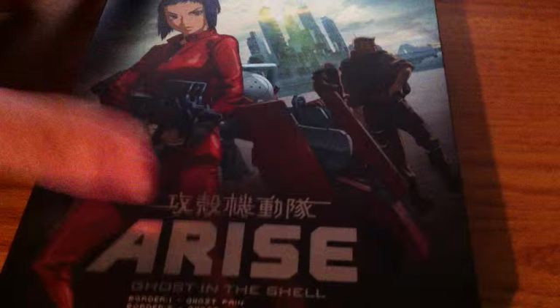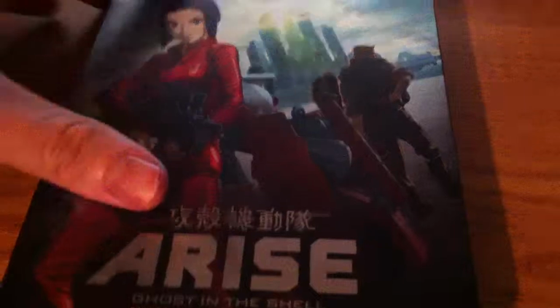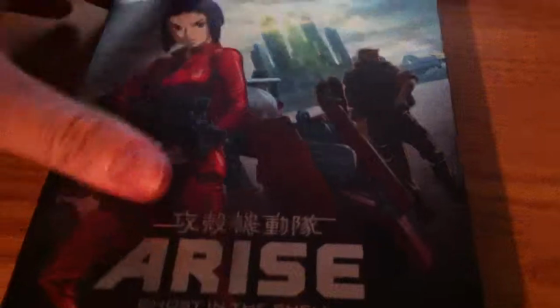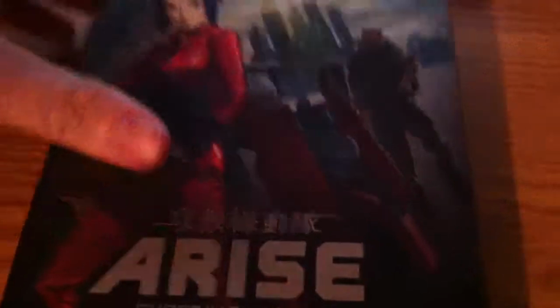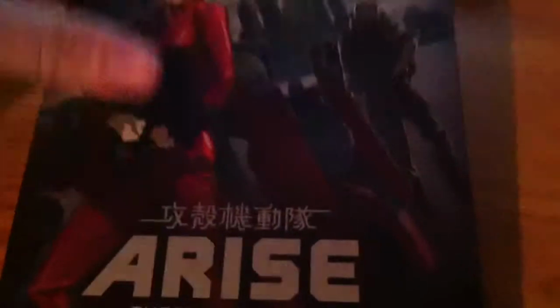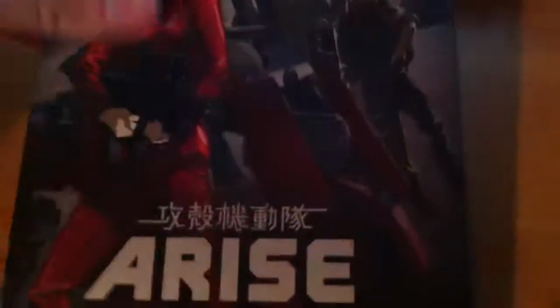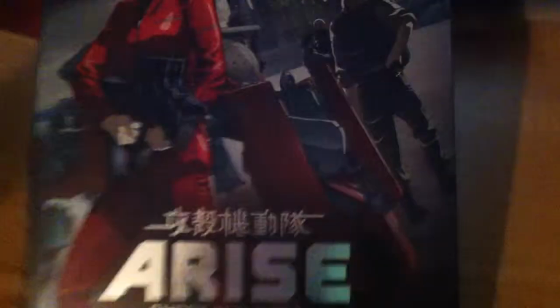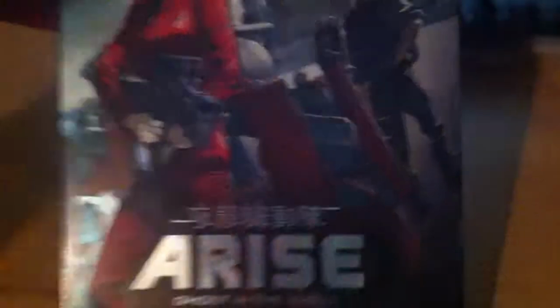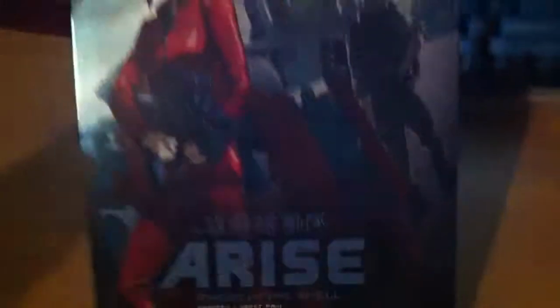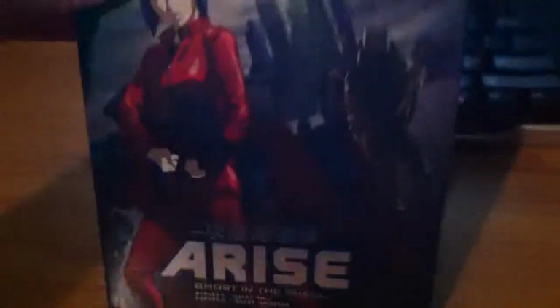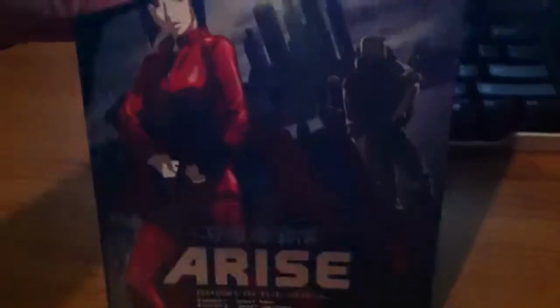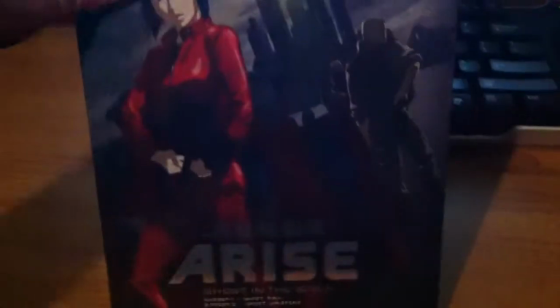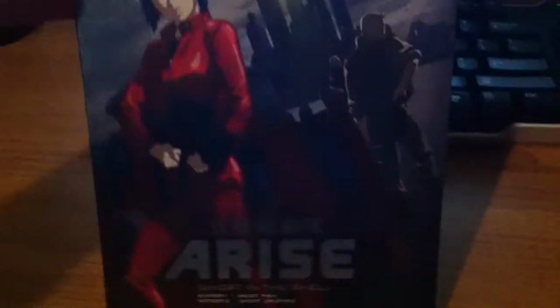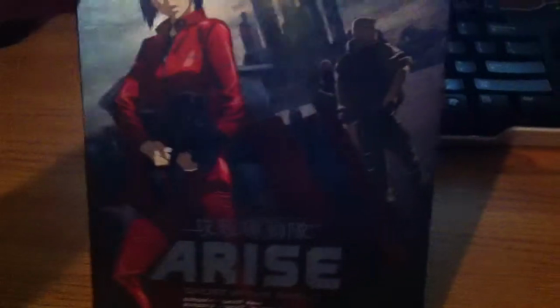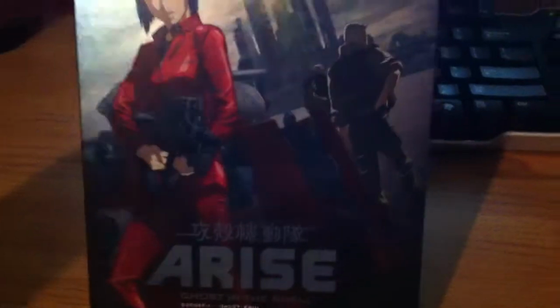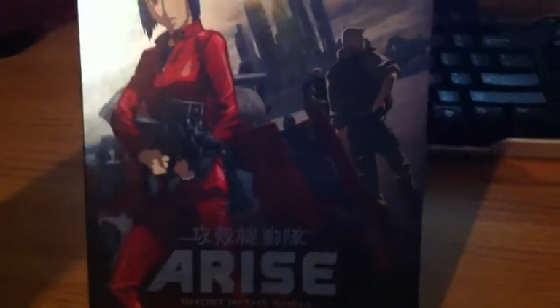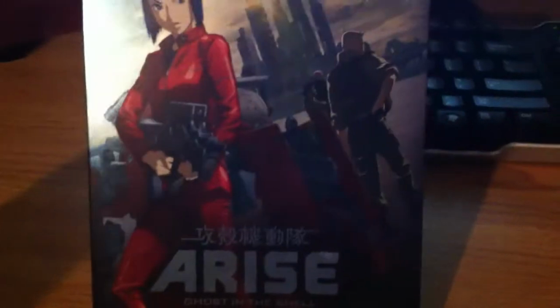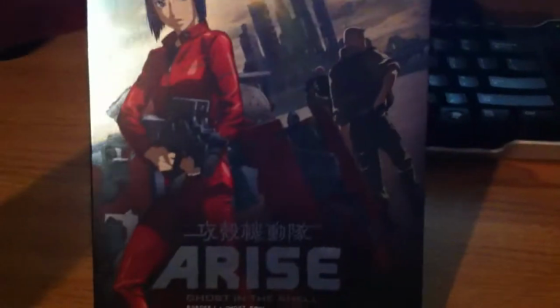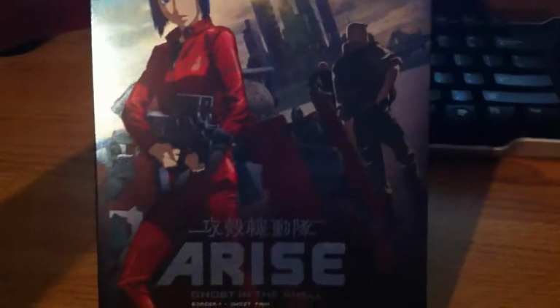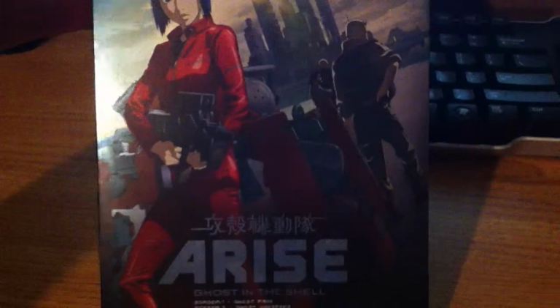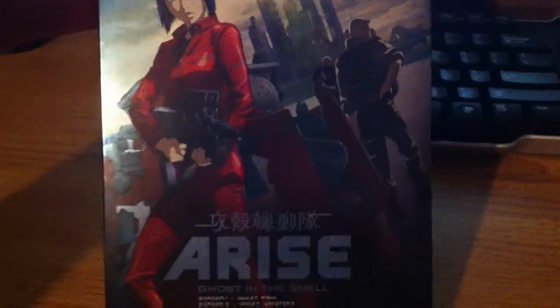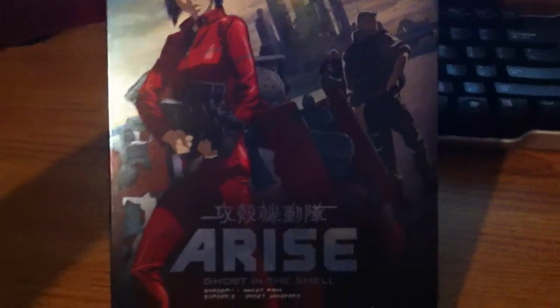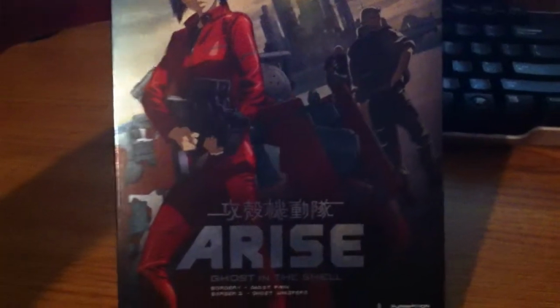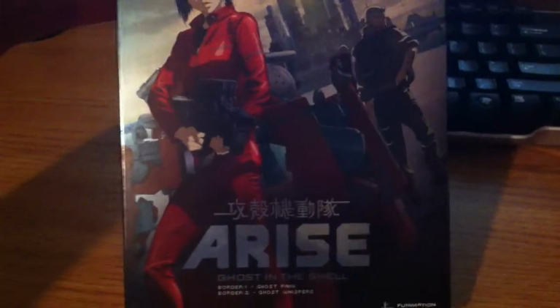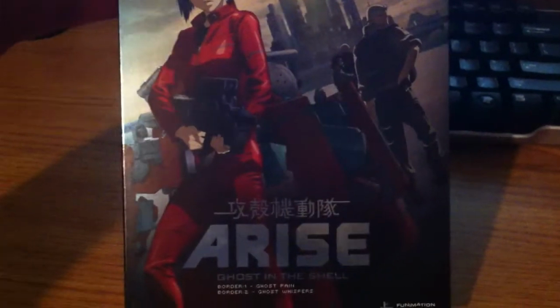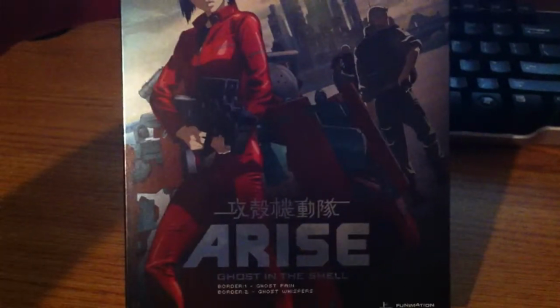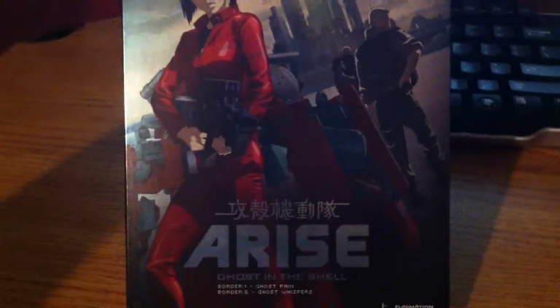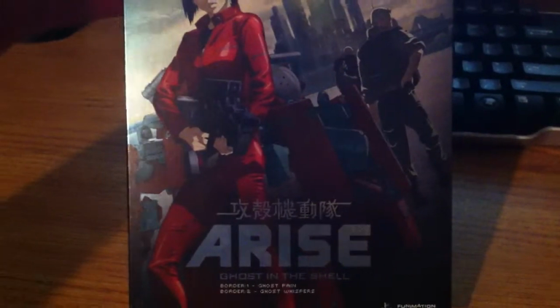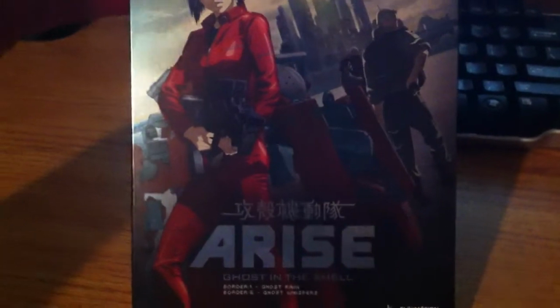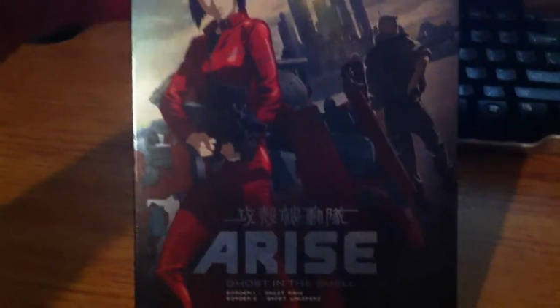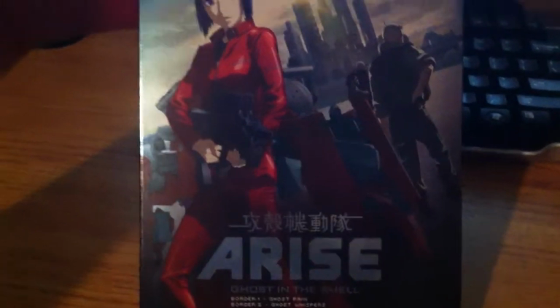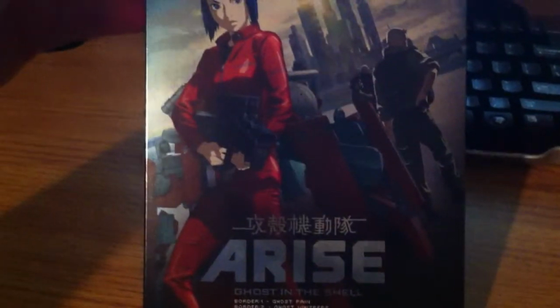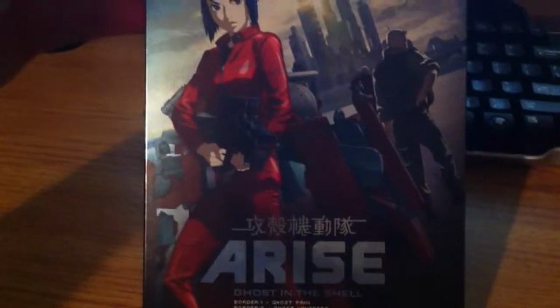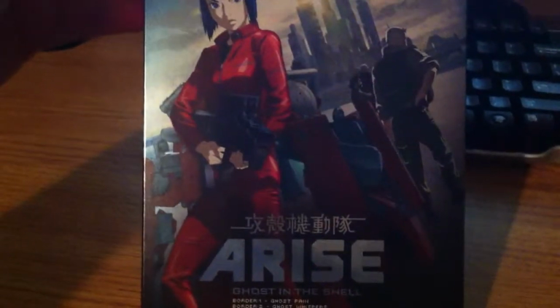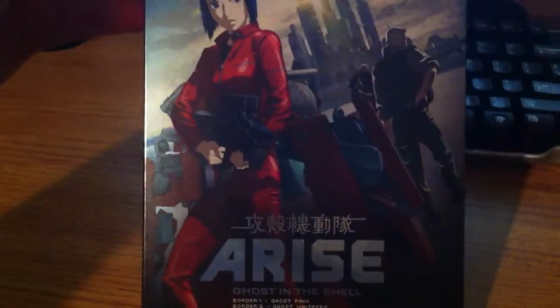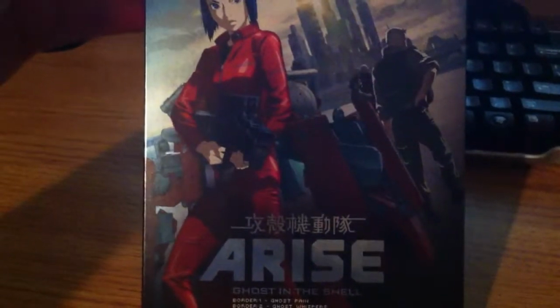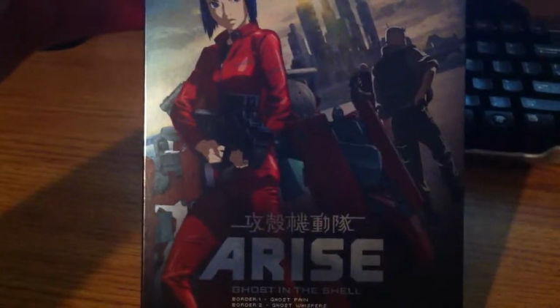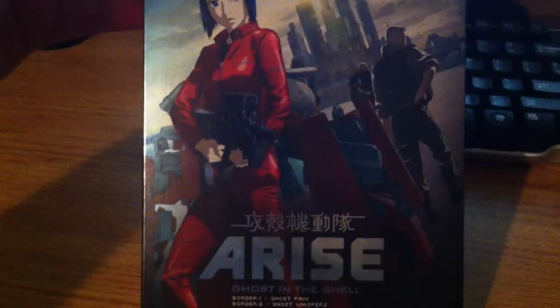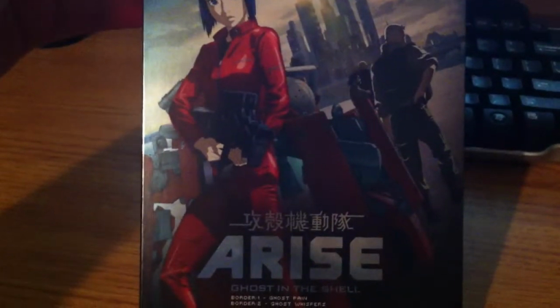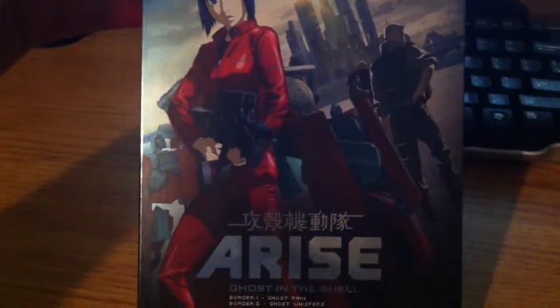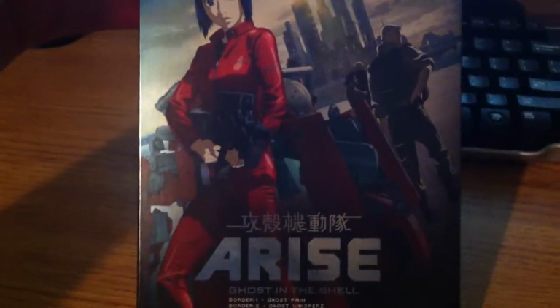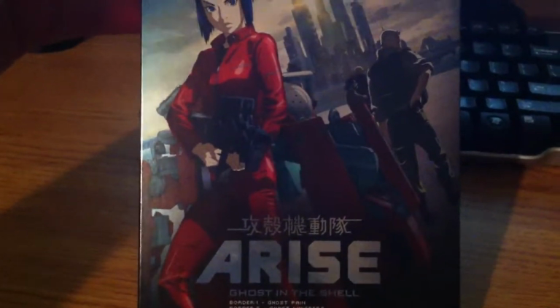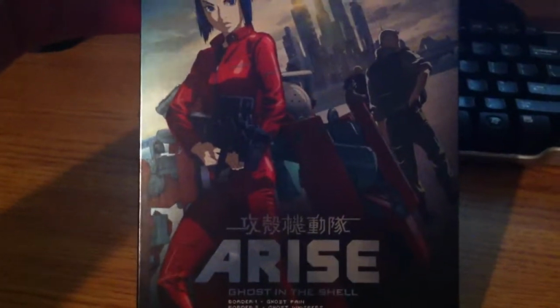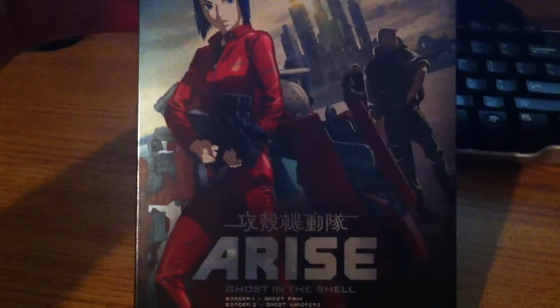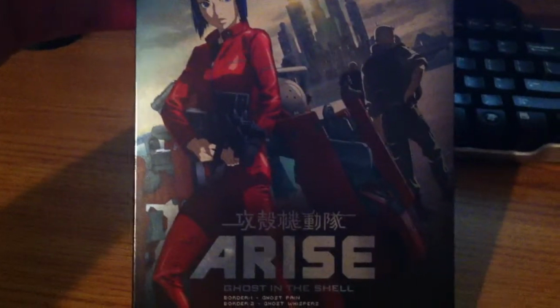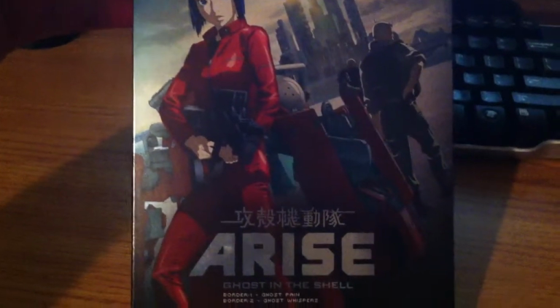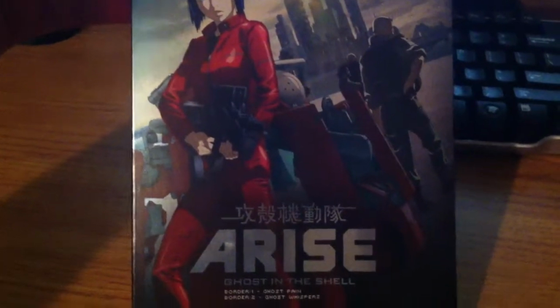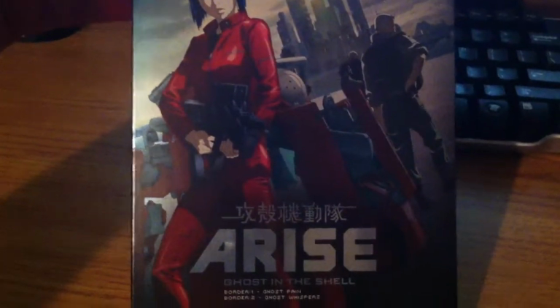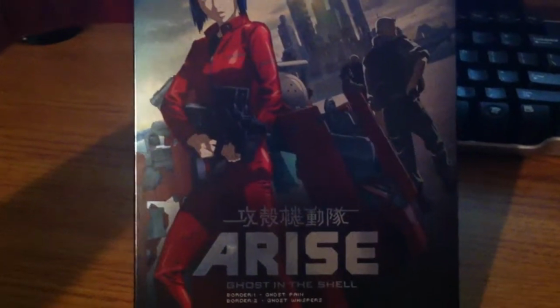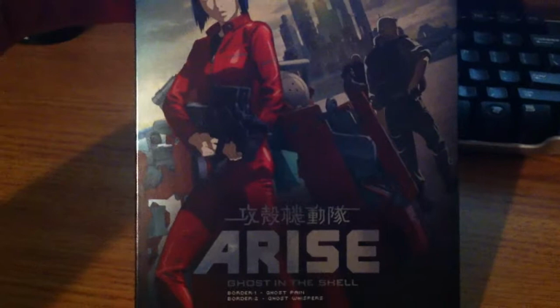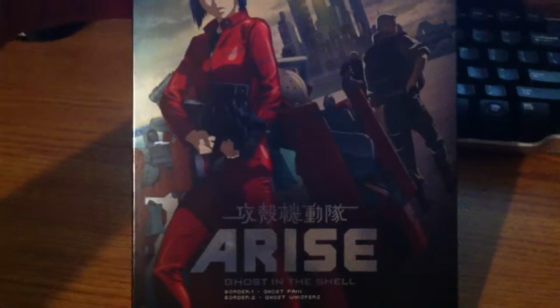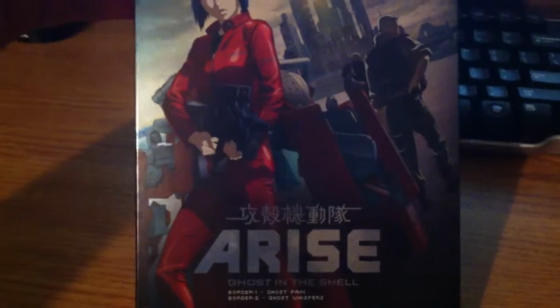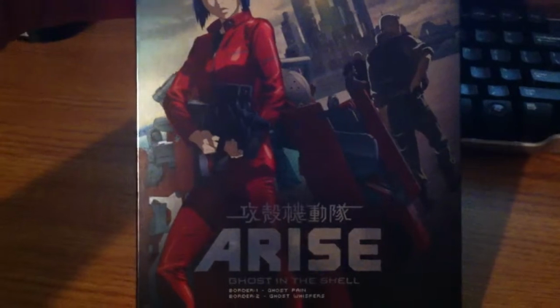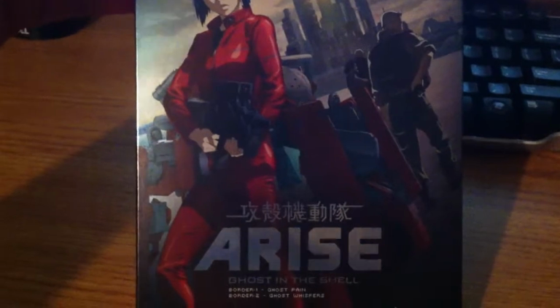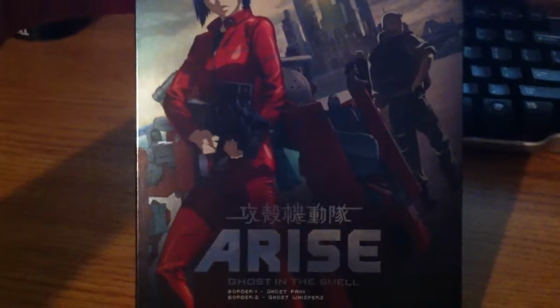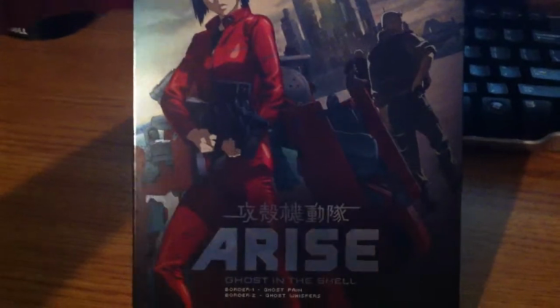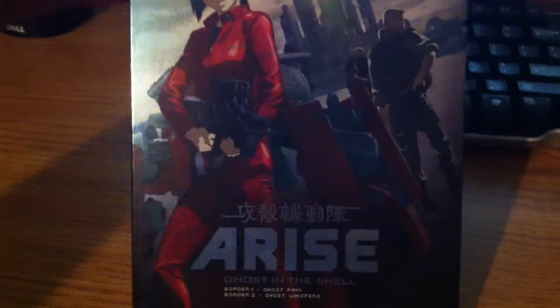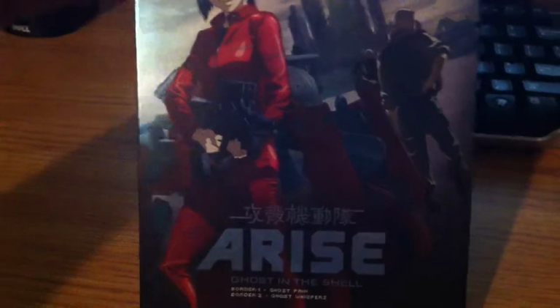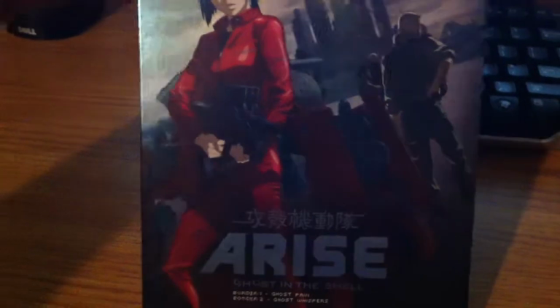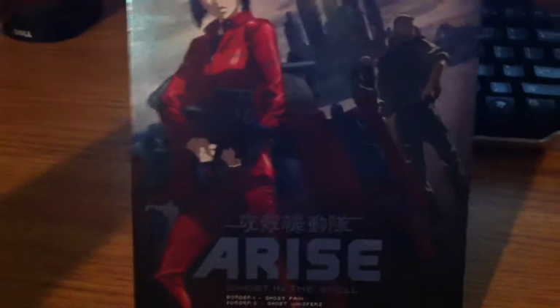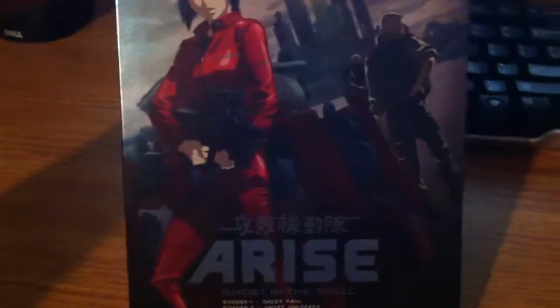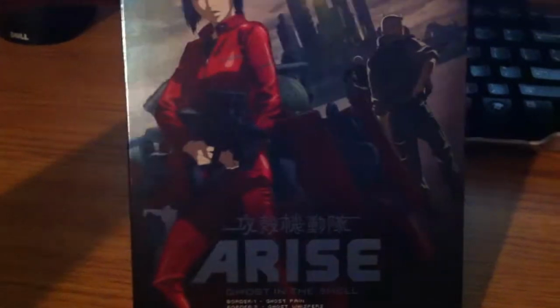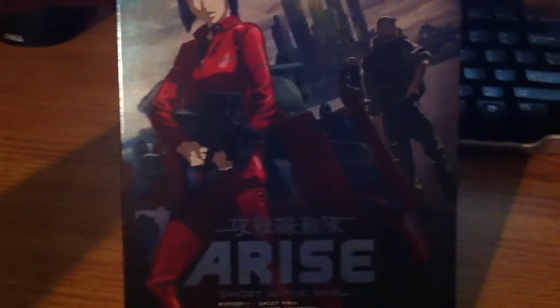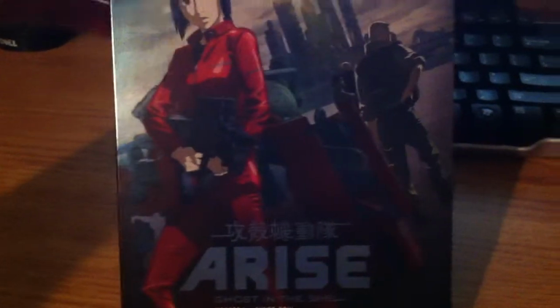New video — anyway, we have Ghost in the Shell Border Set 1.